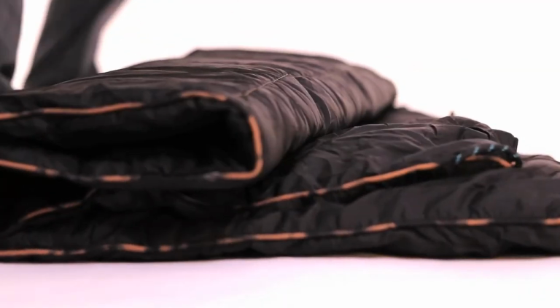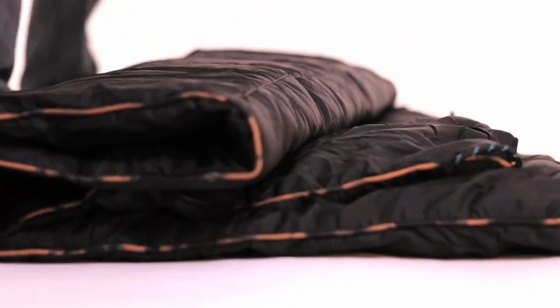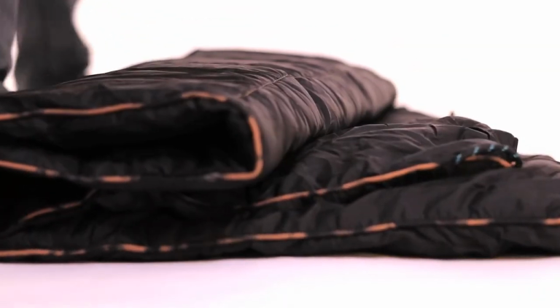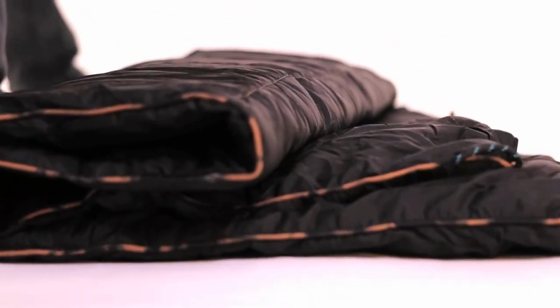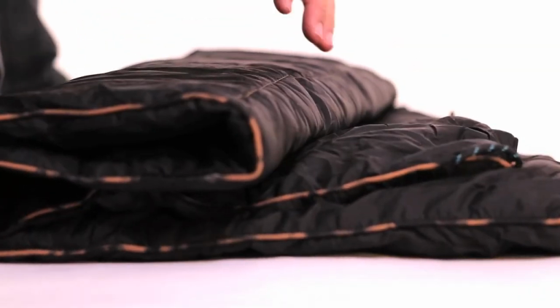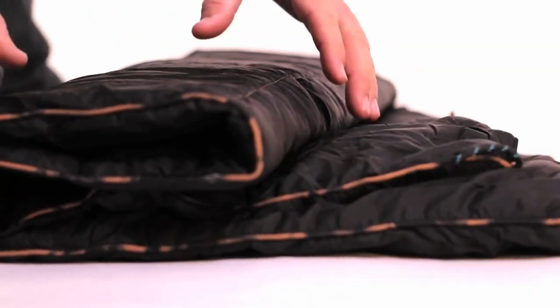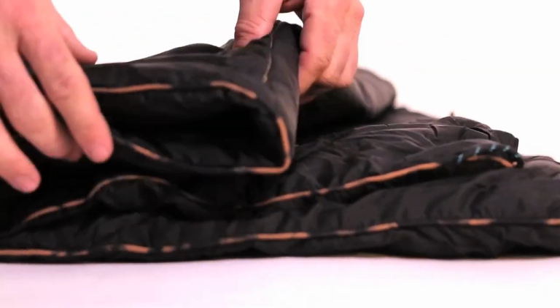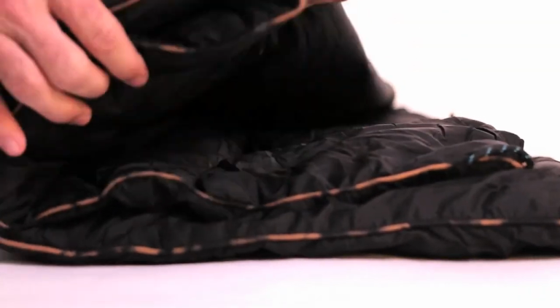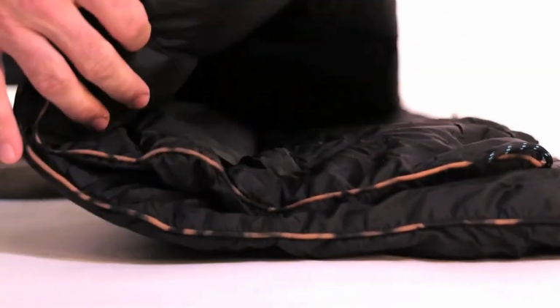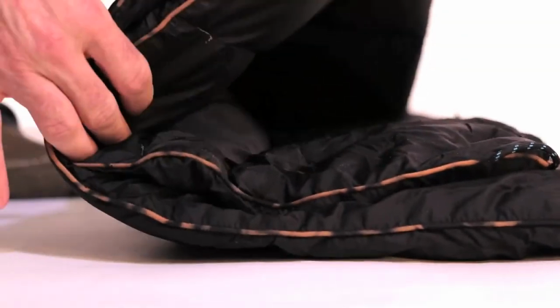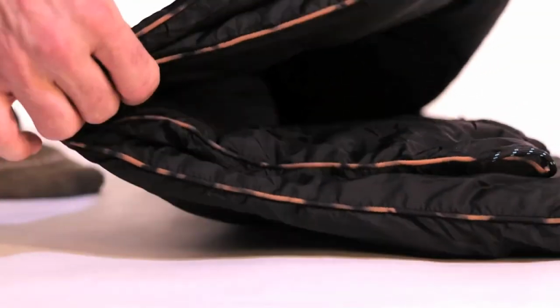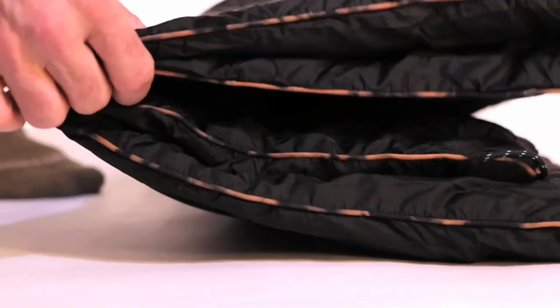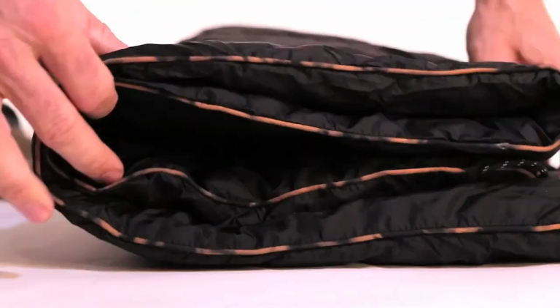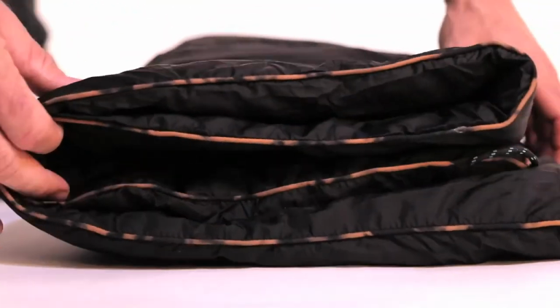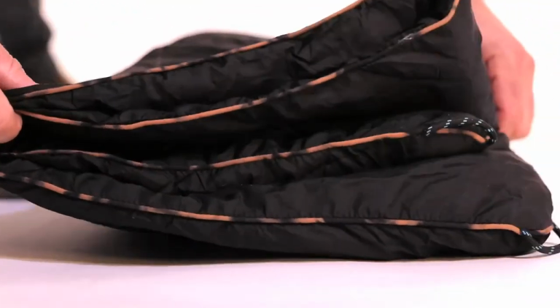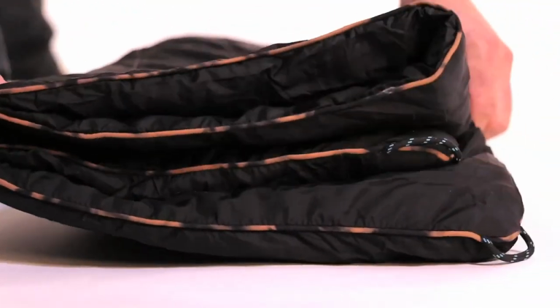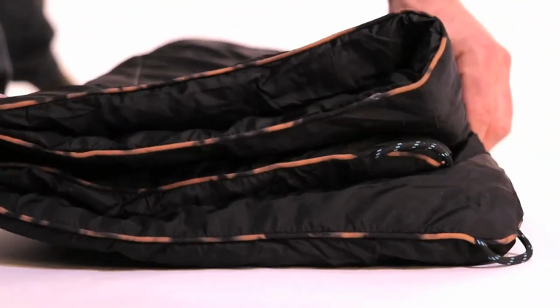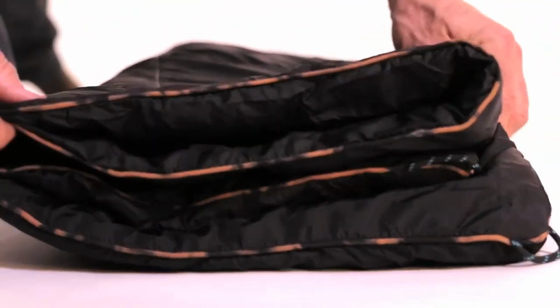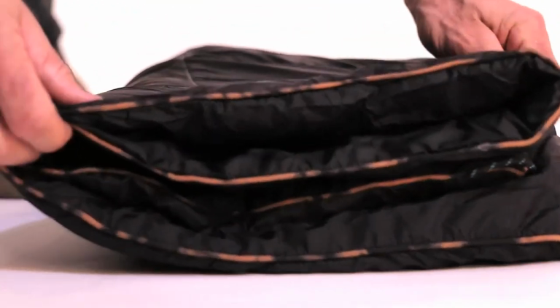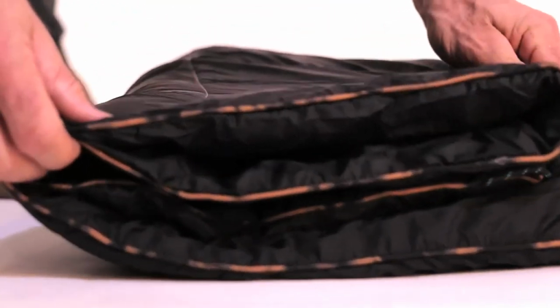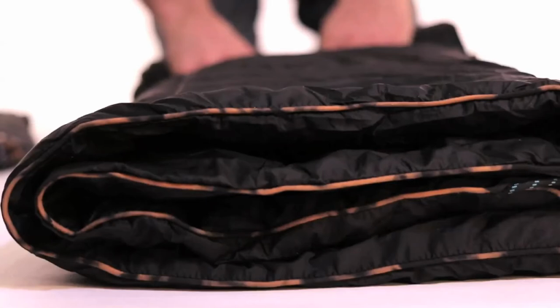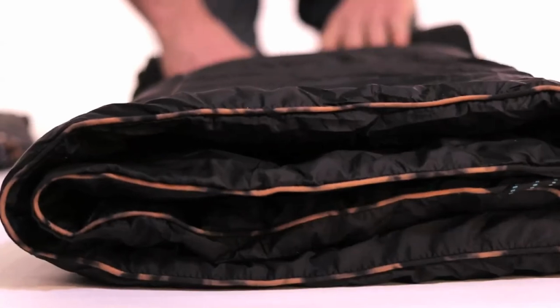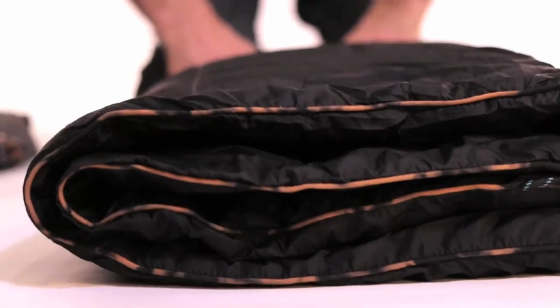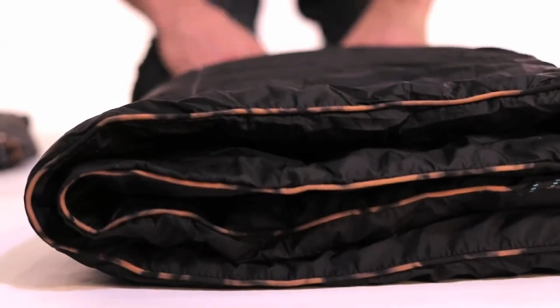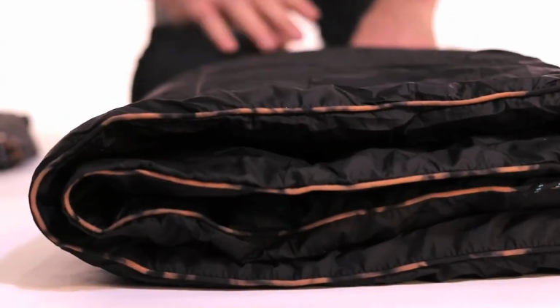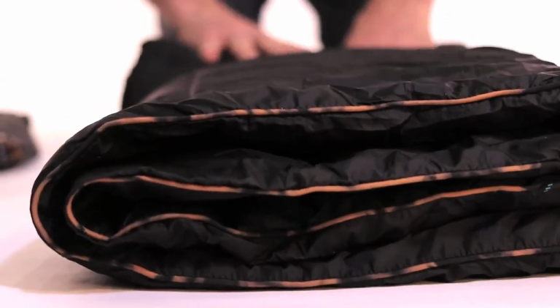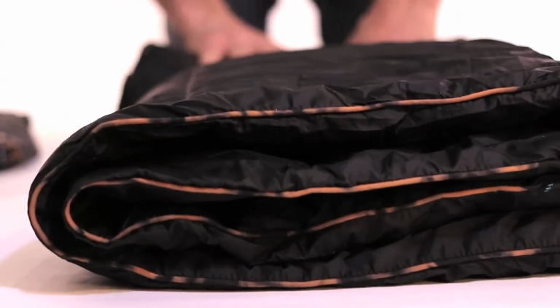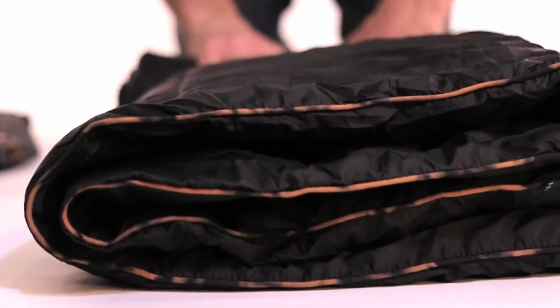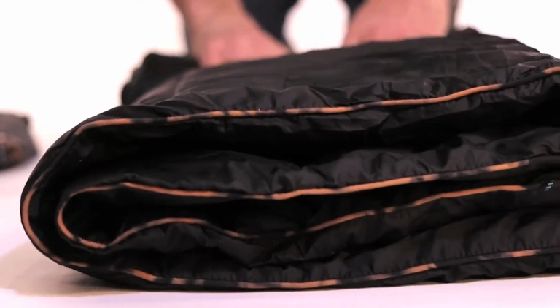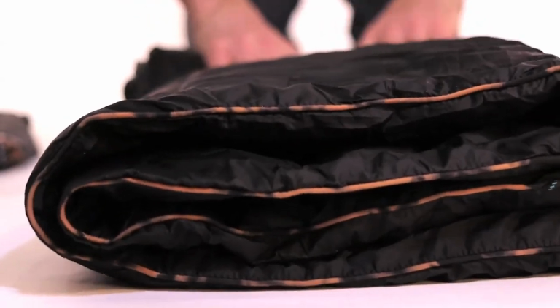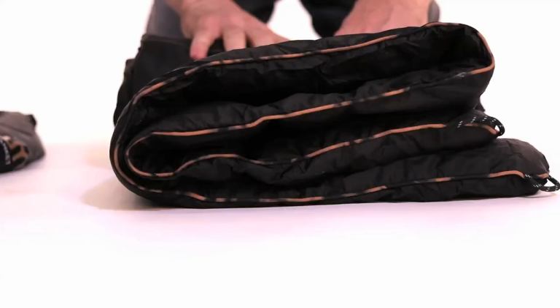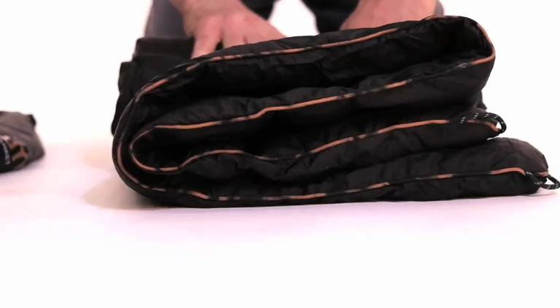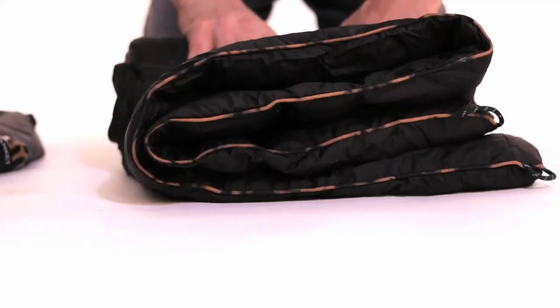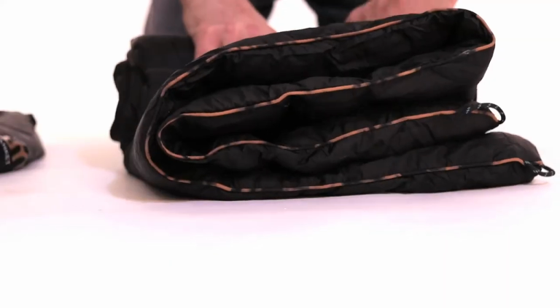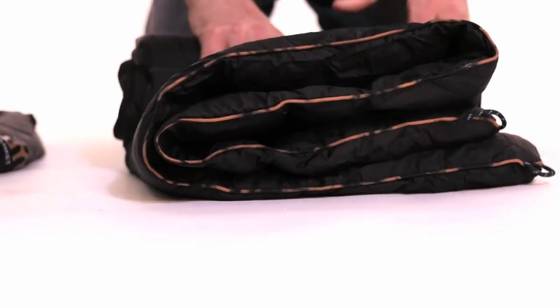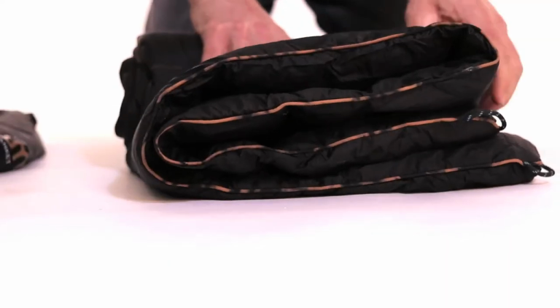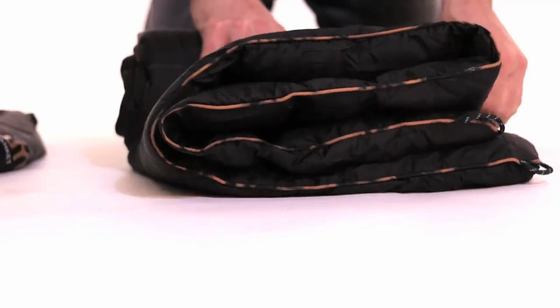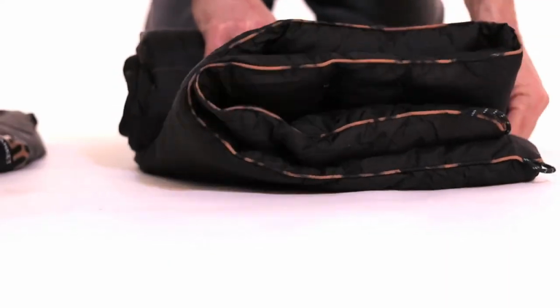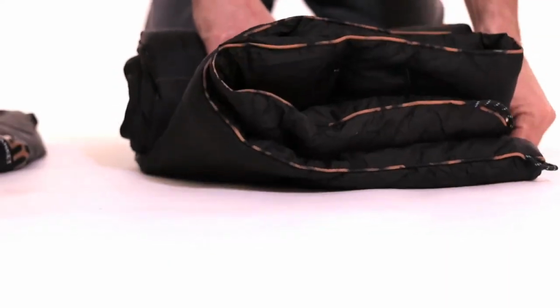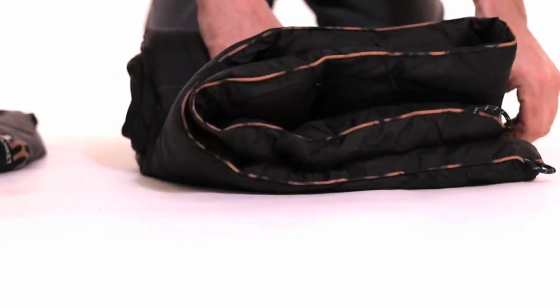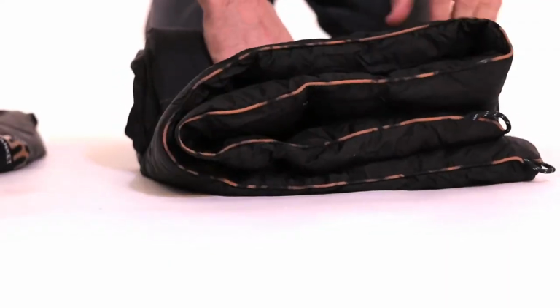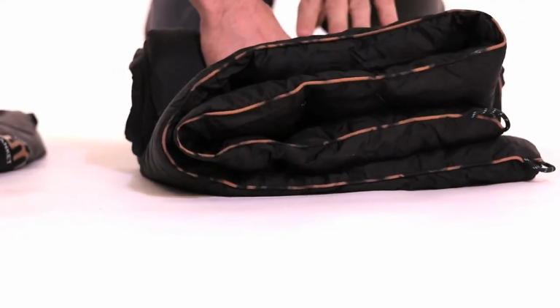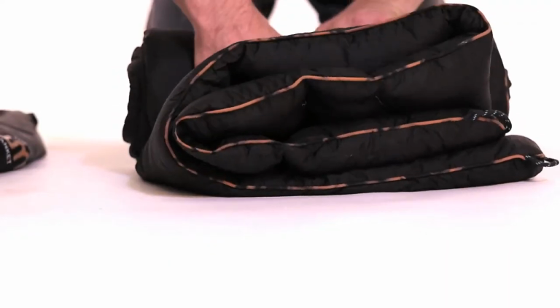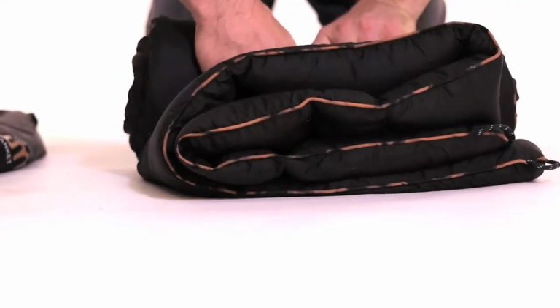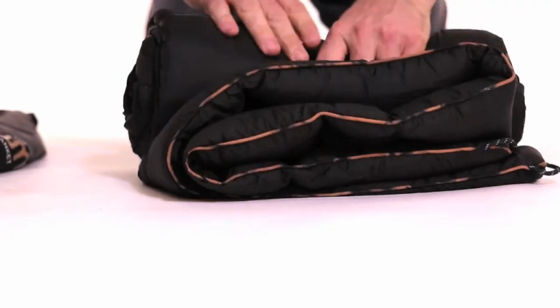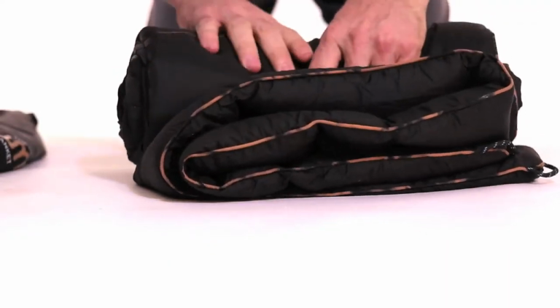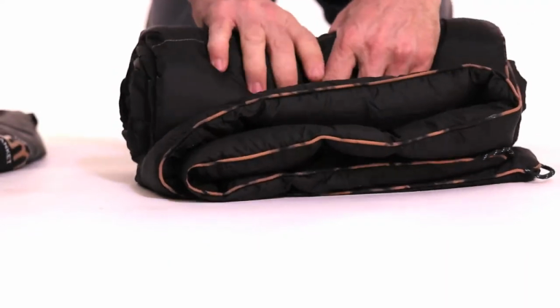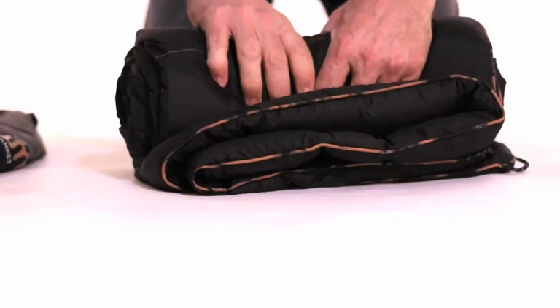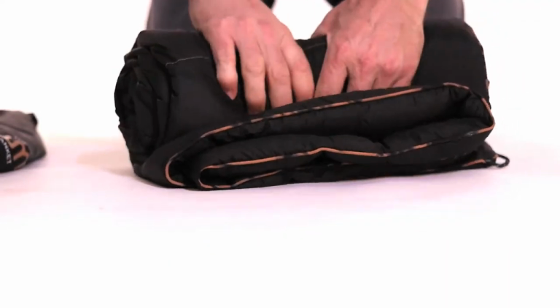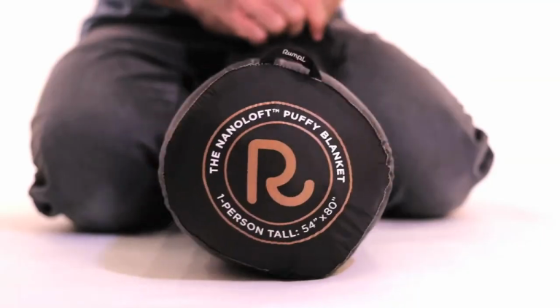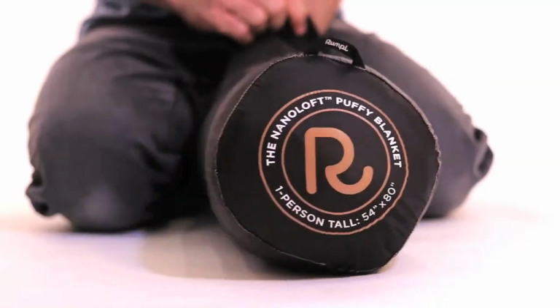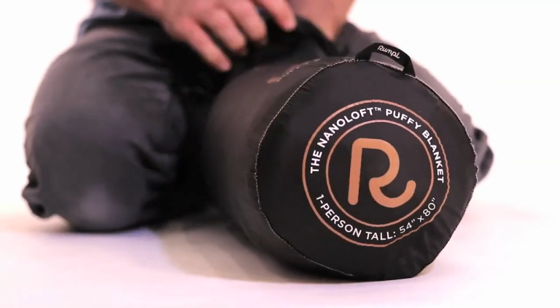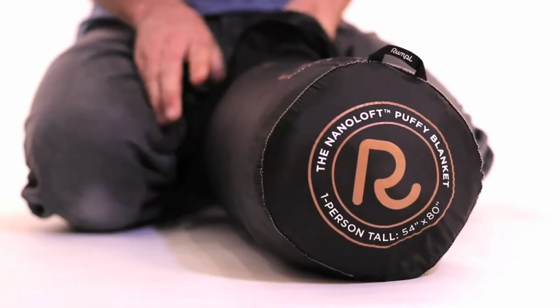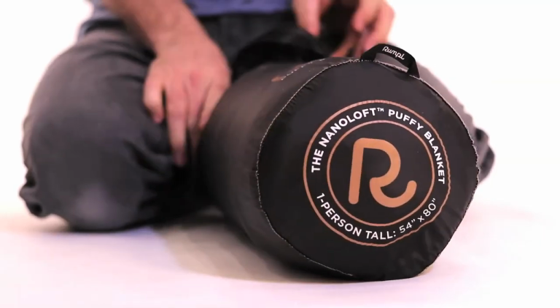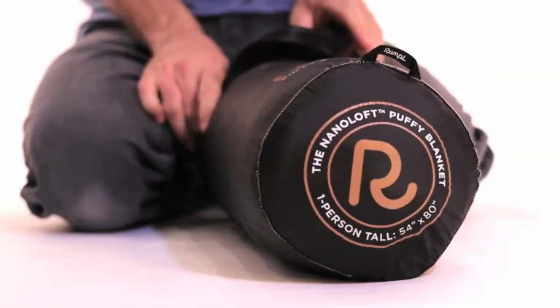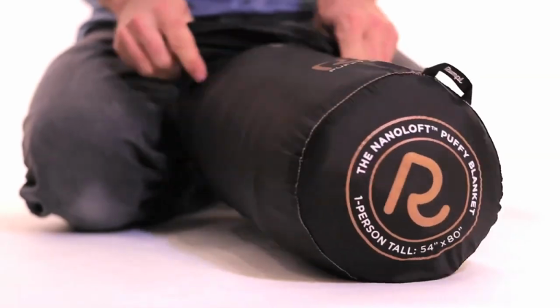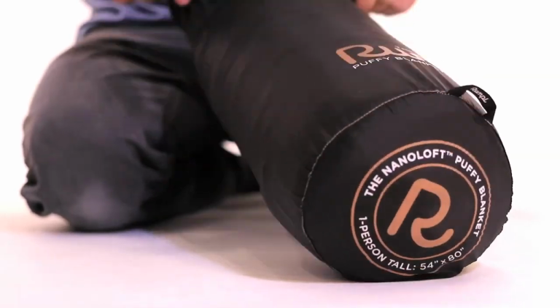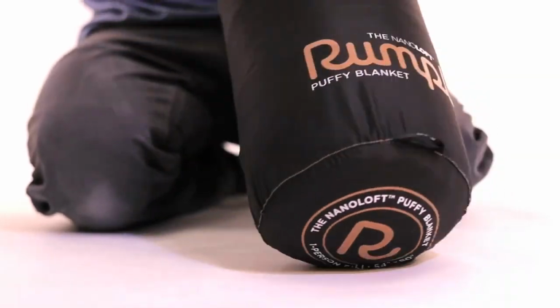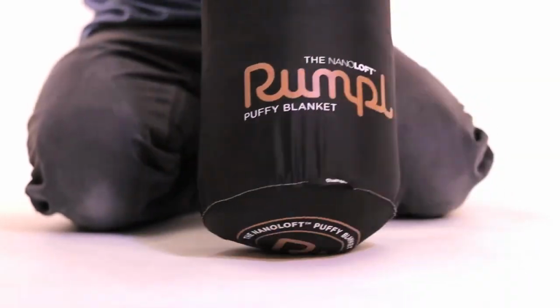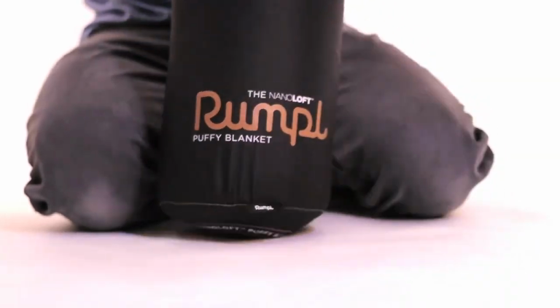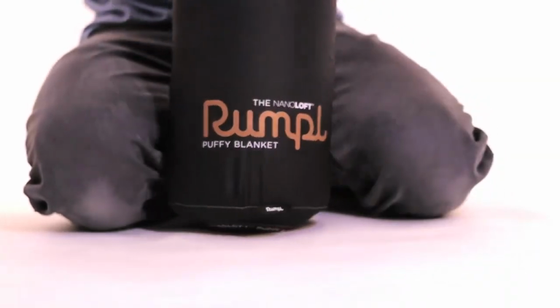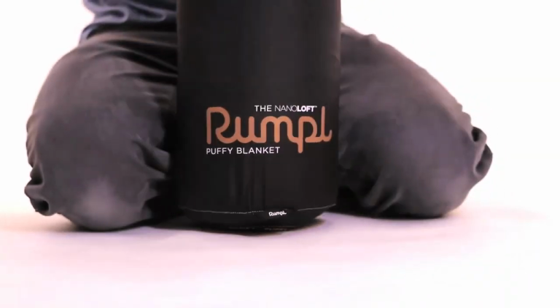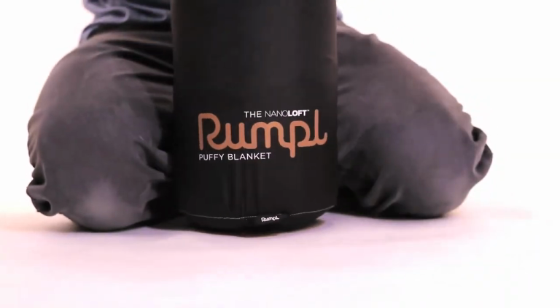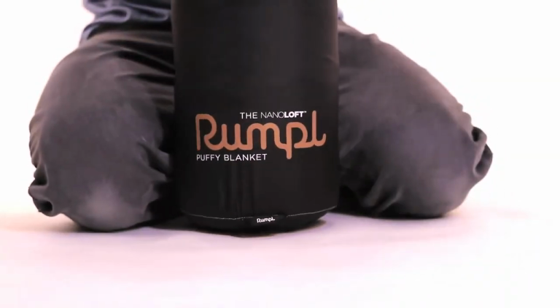The shell has a DWR finish to help repel liquid, odor, and stains. Weight is 1.8 pounds.